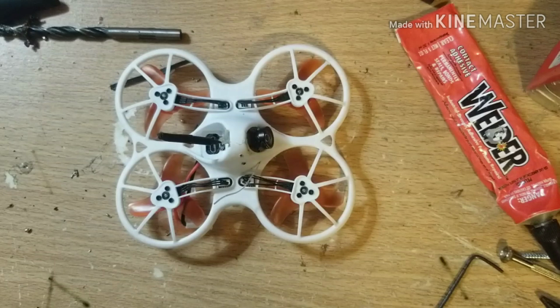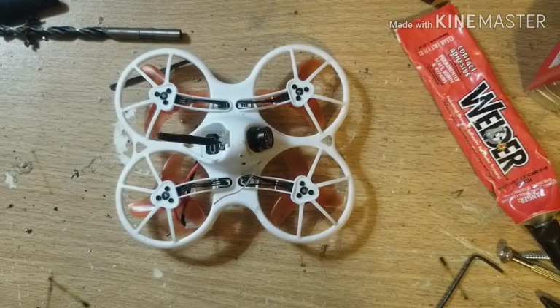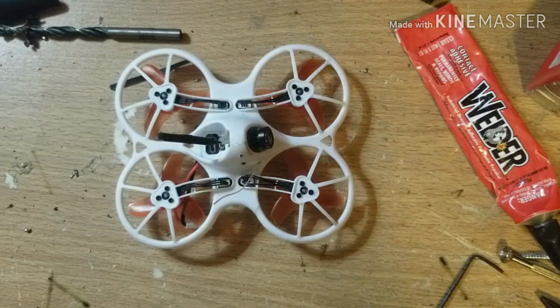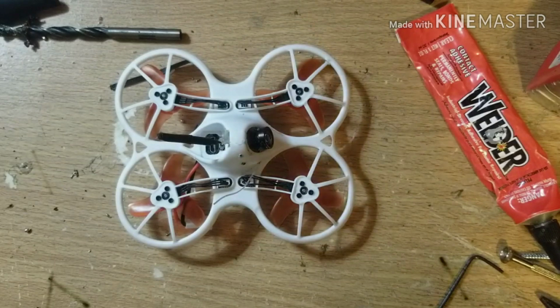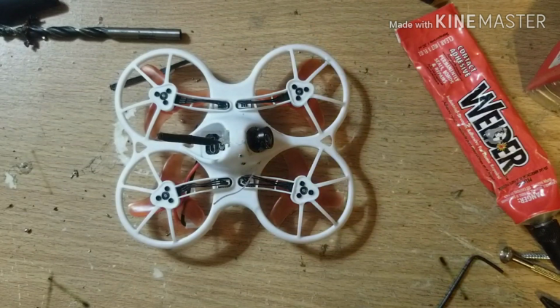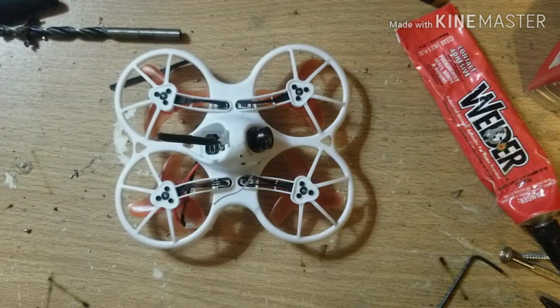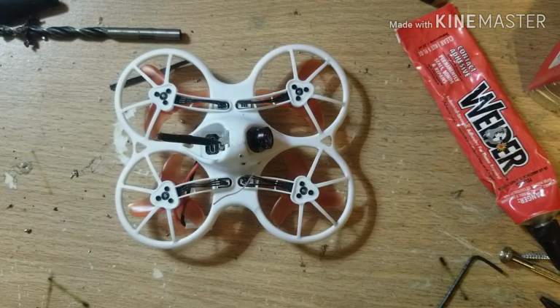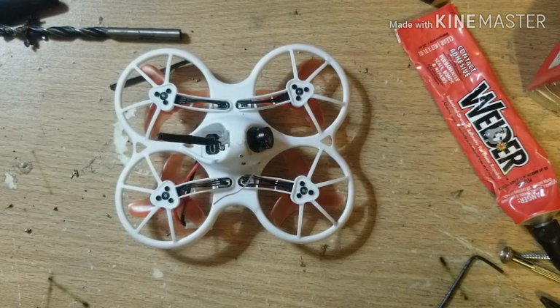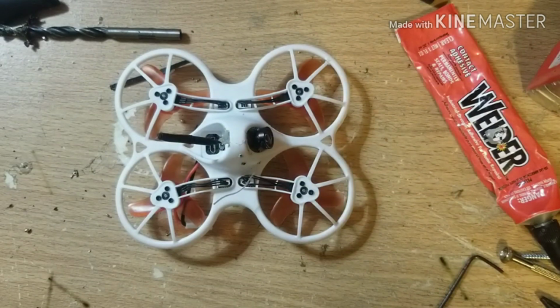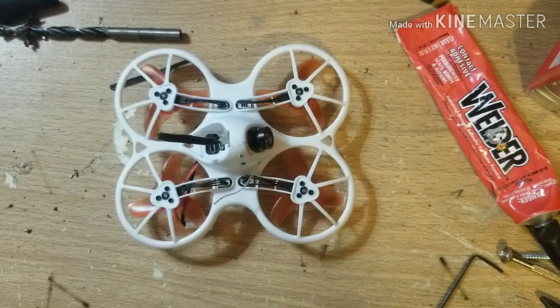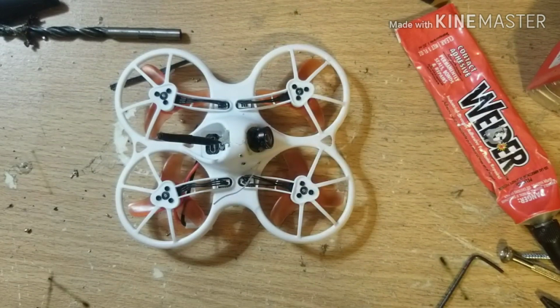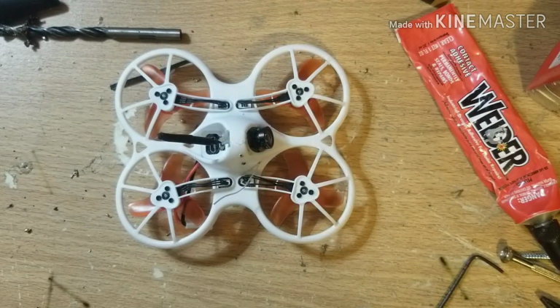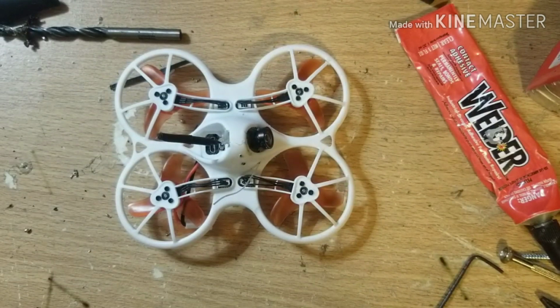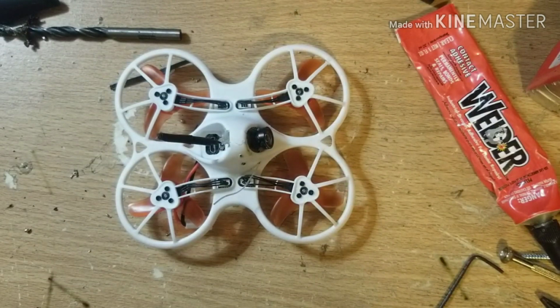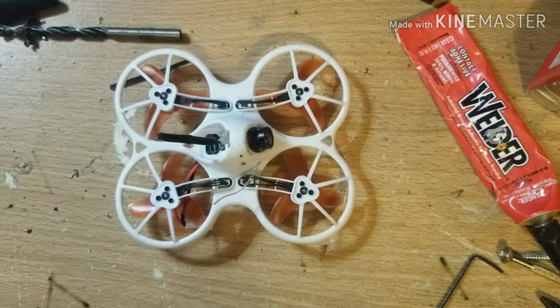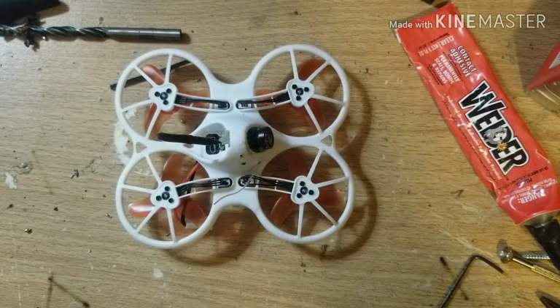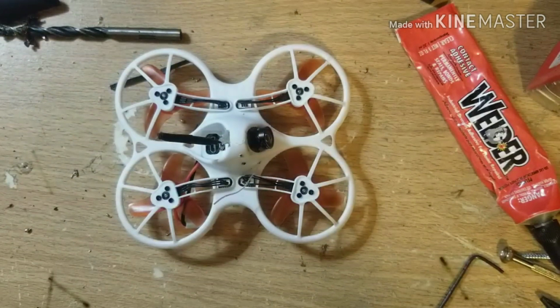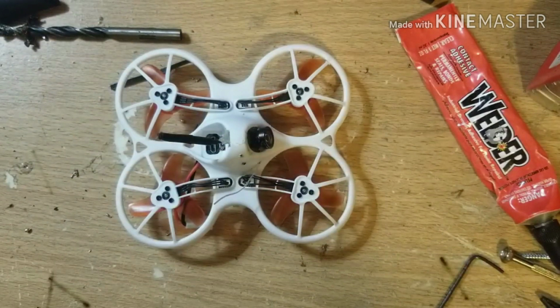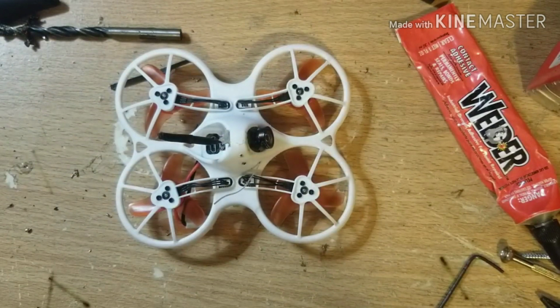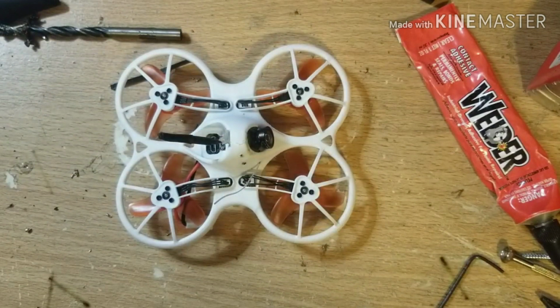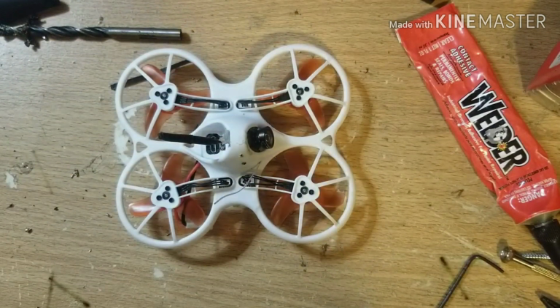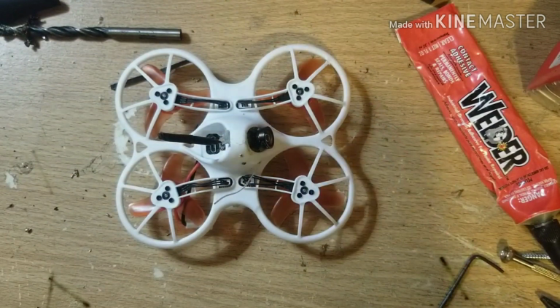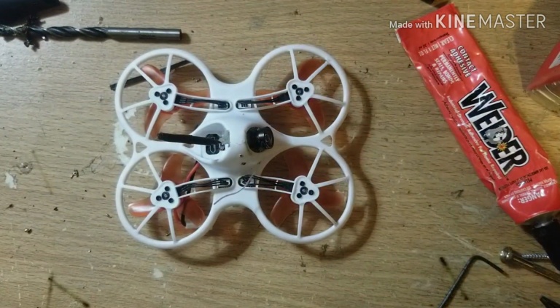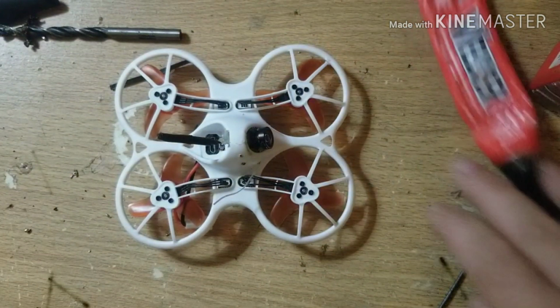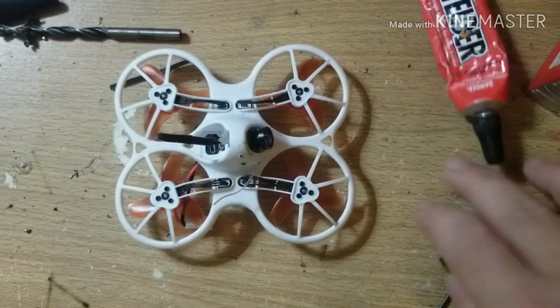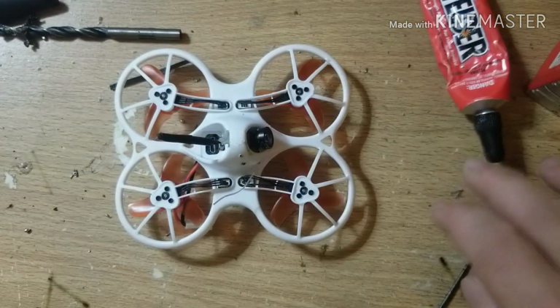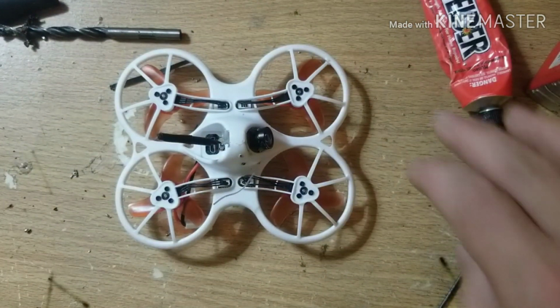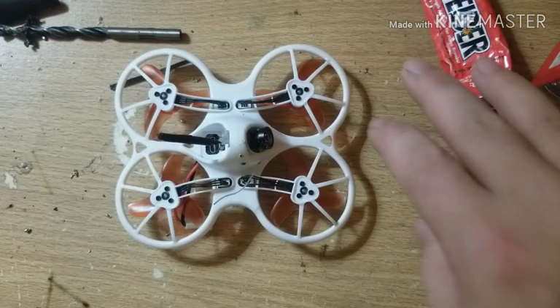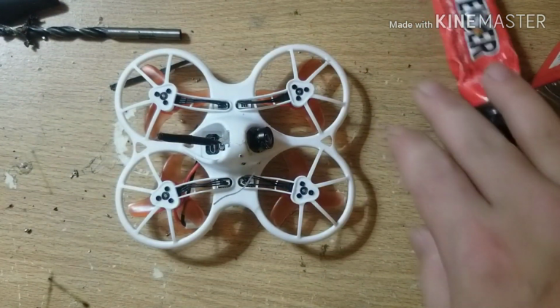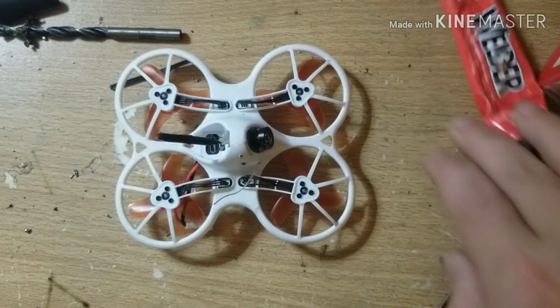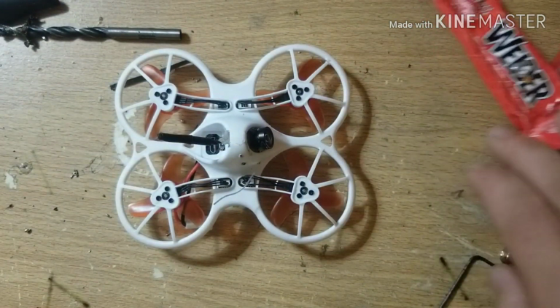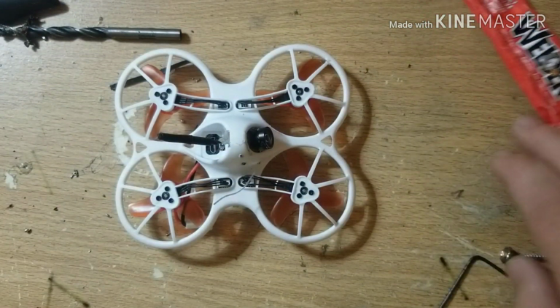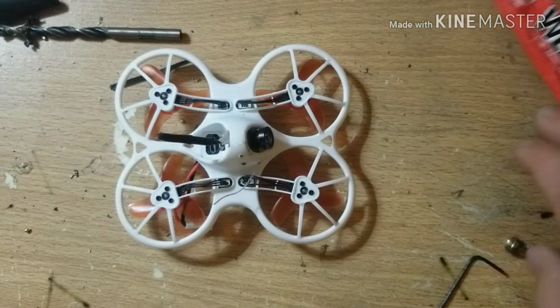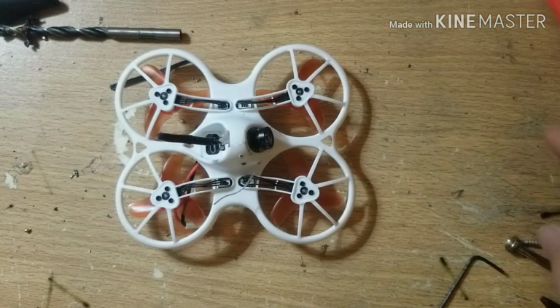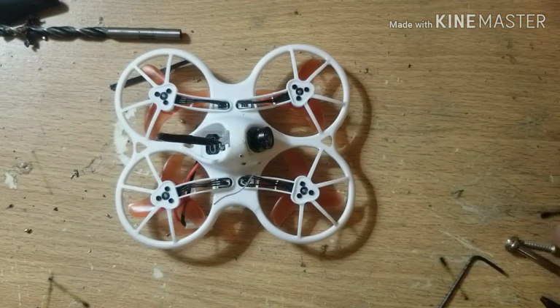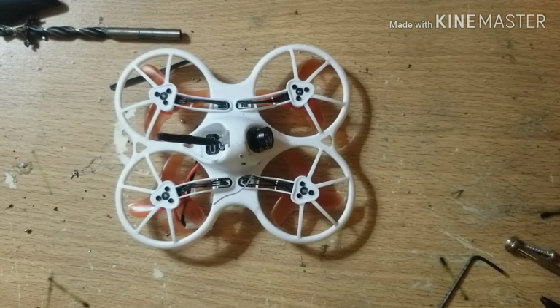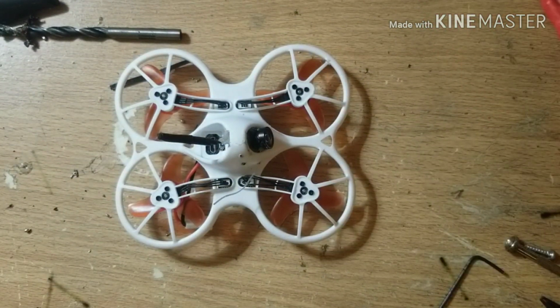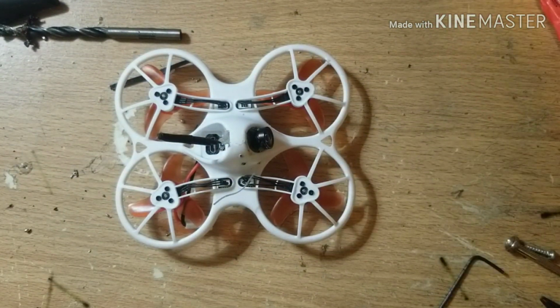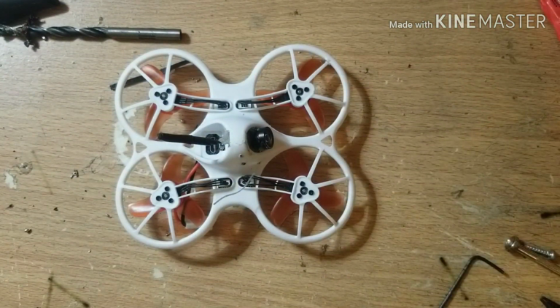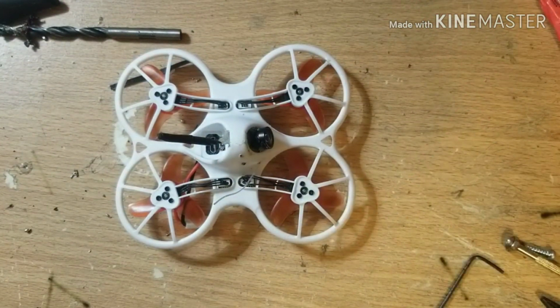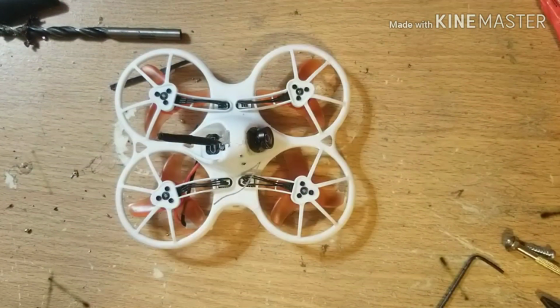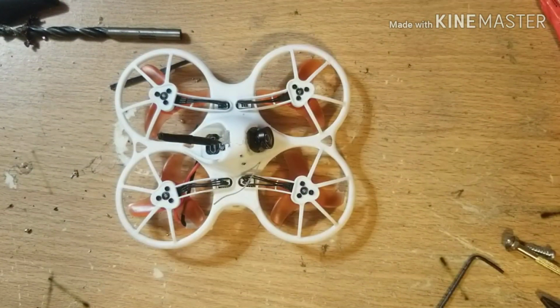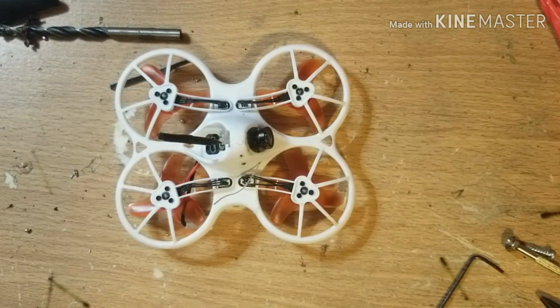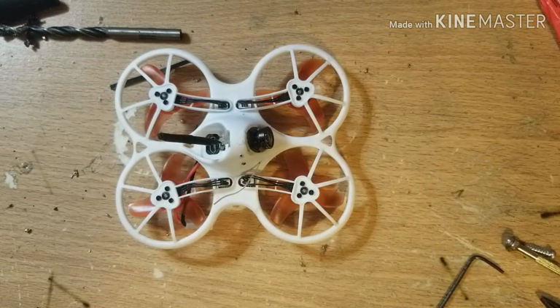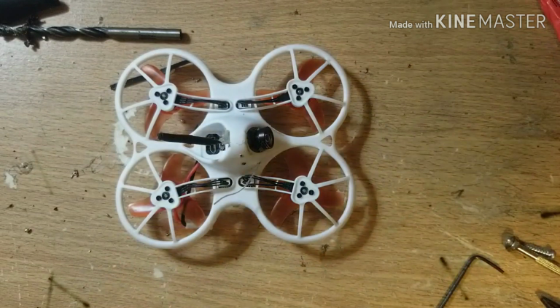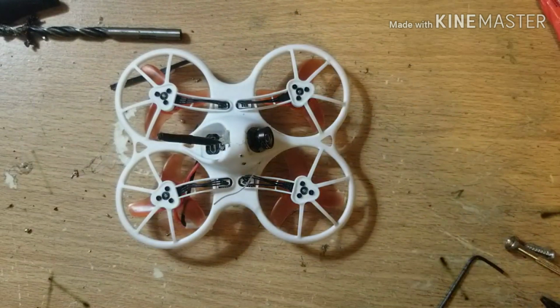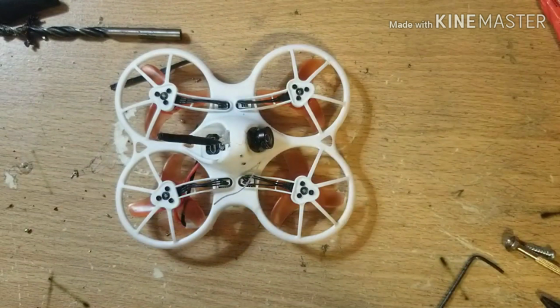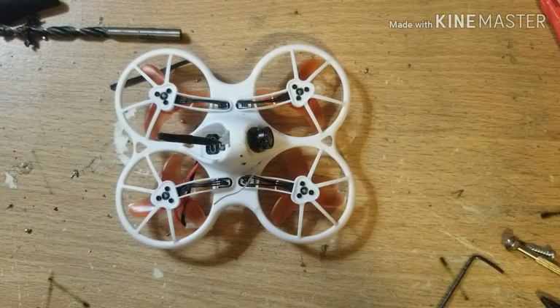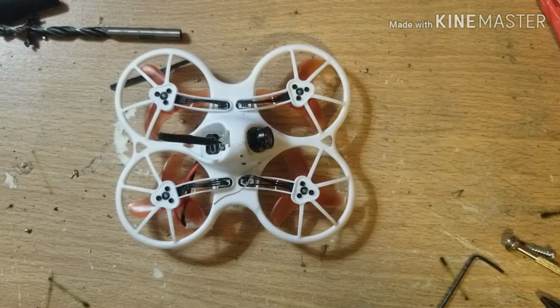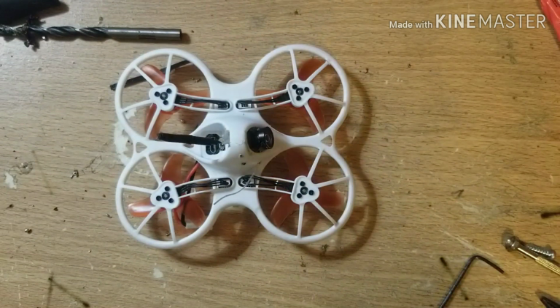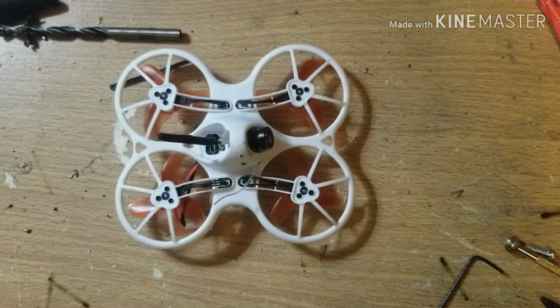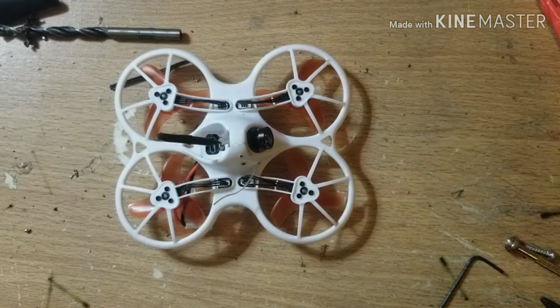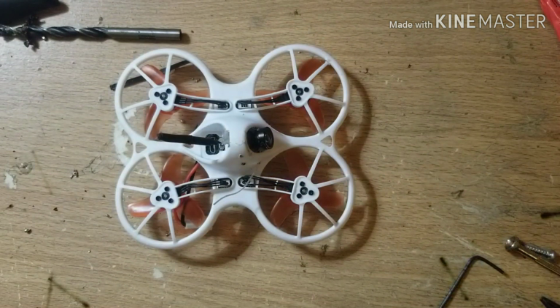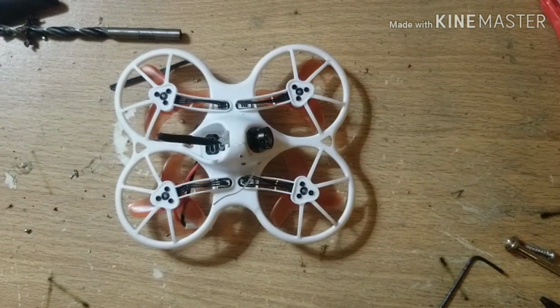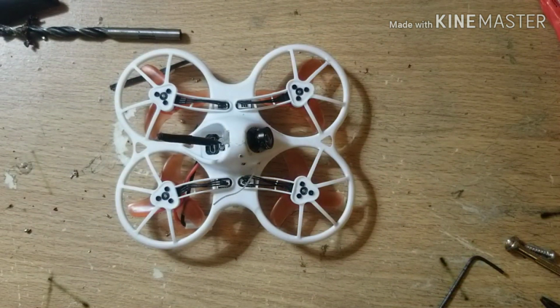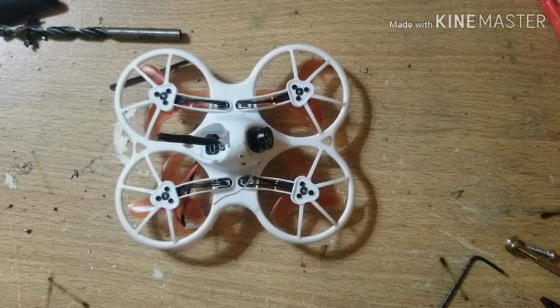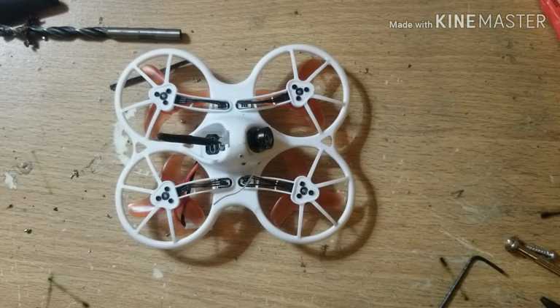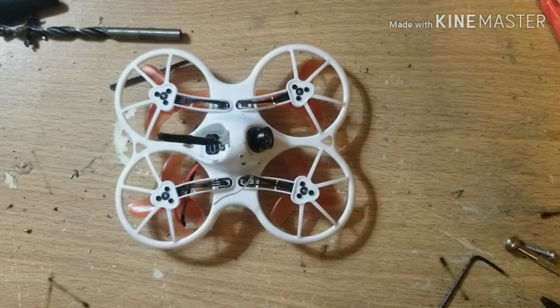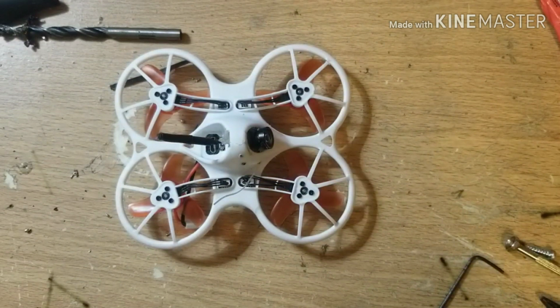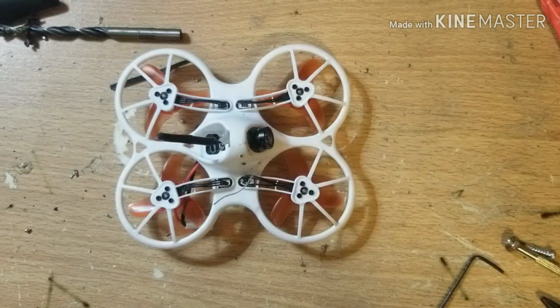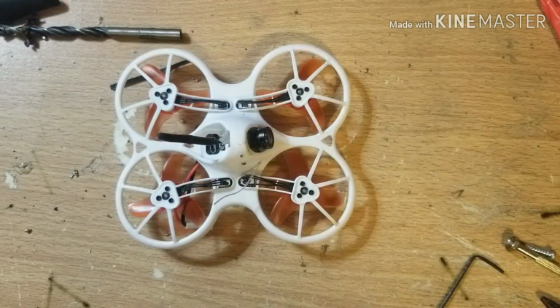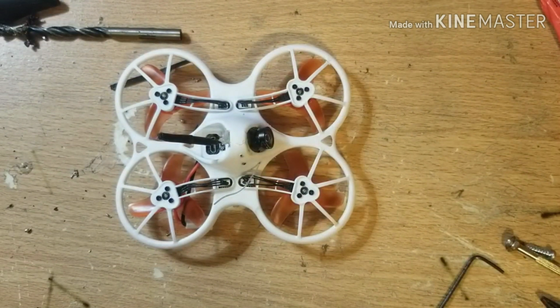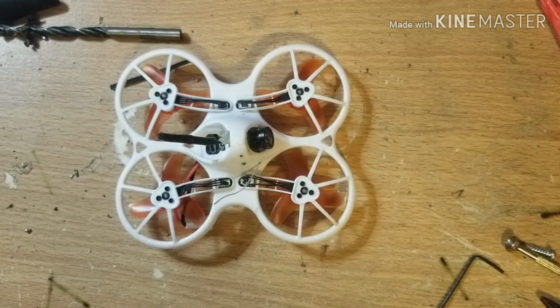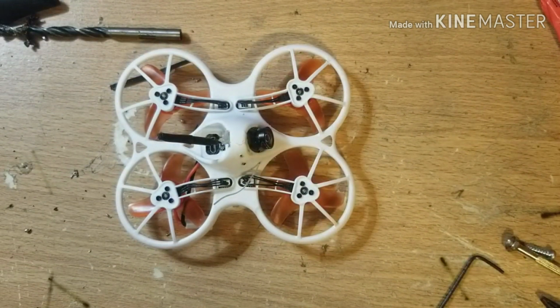I'm gonna make this video as short as I possibly can so this information can get out there to anybody that has a Tiny Hawk and they're having the problems.